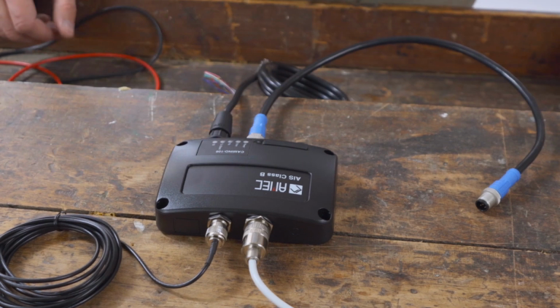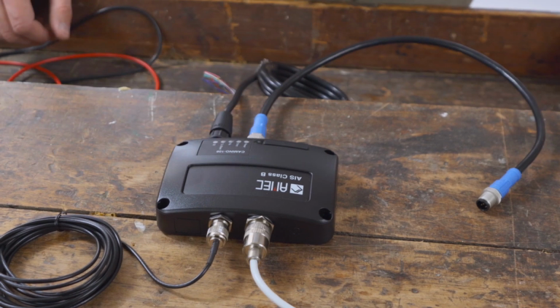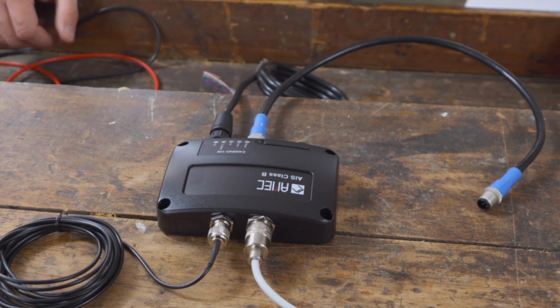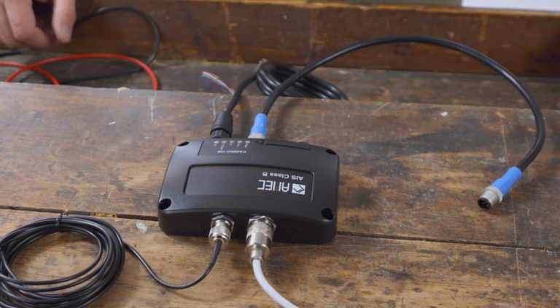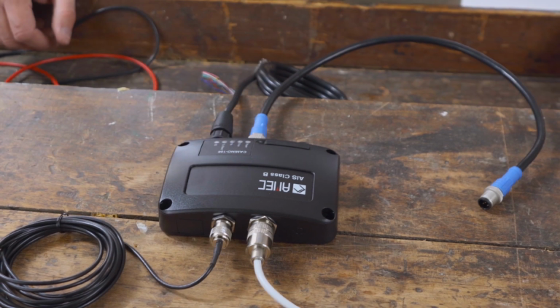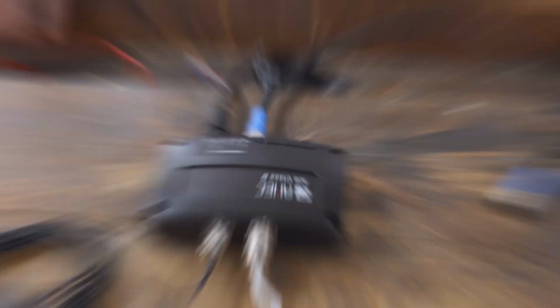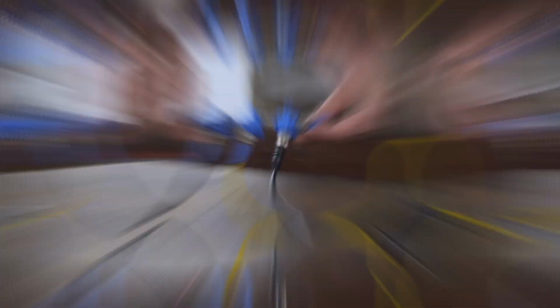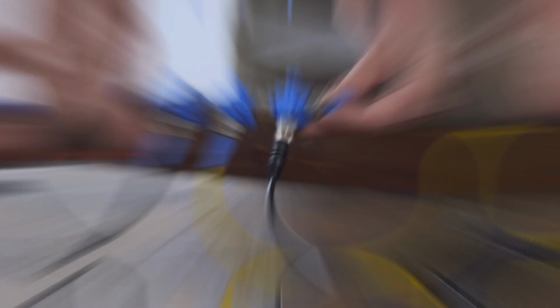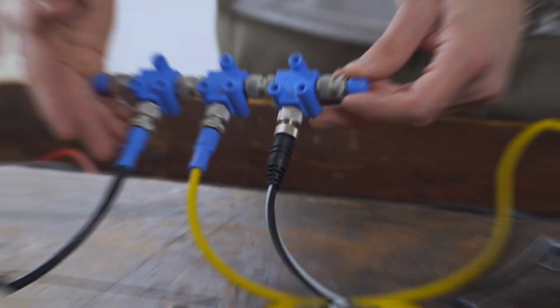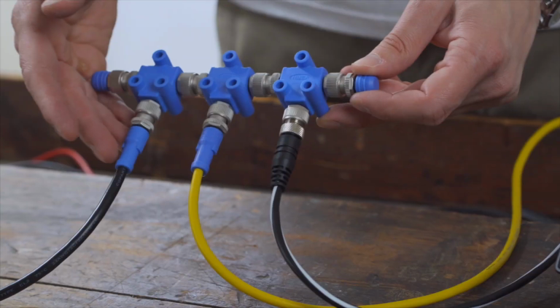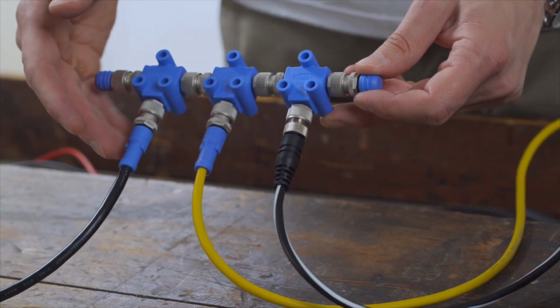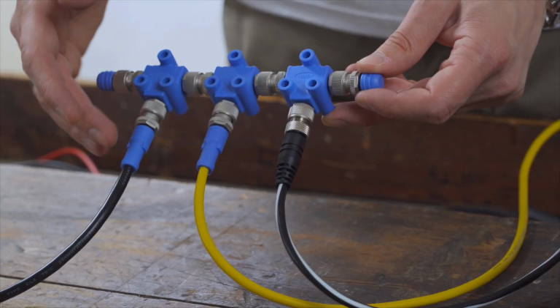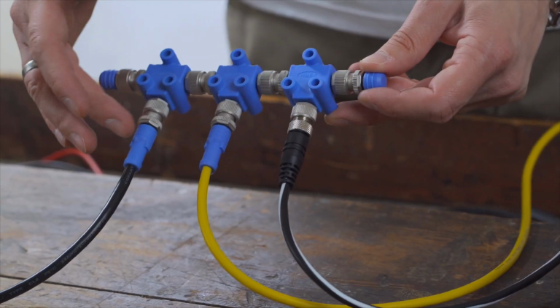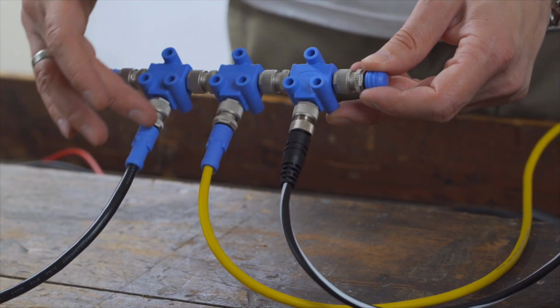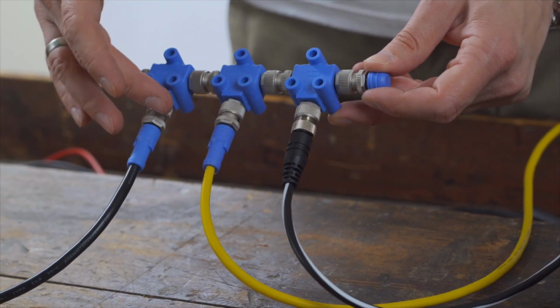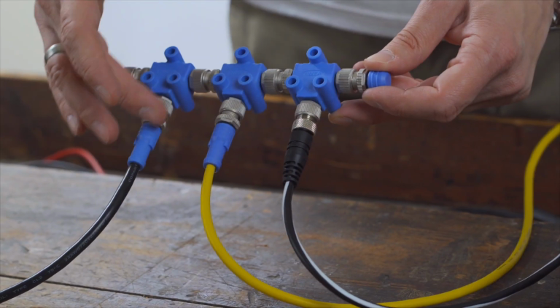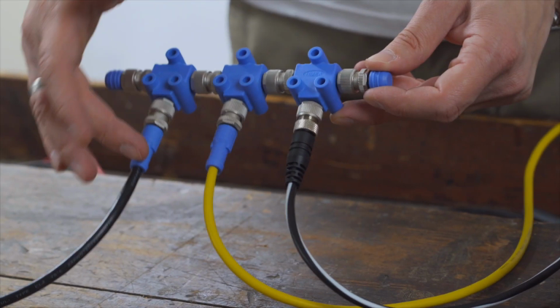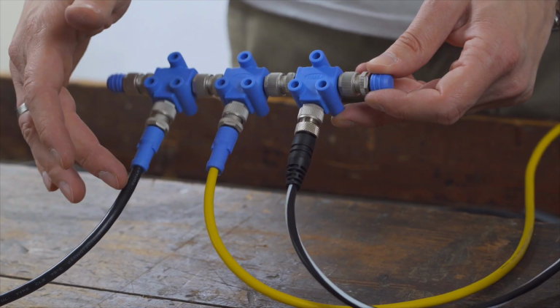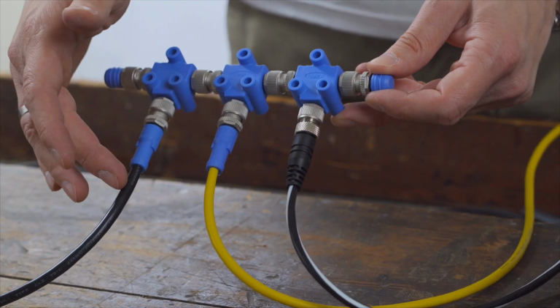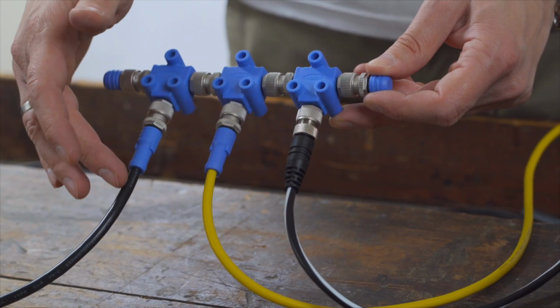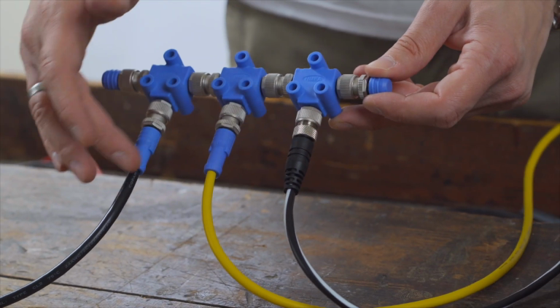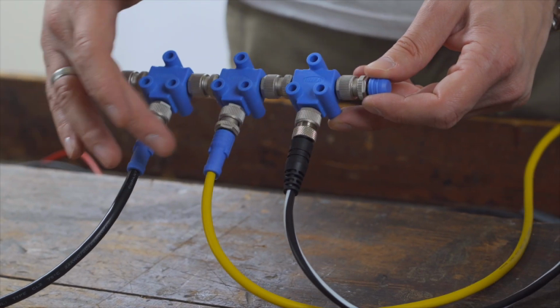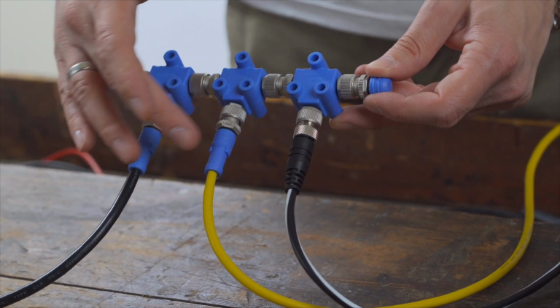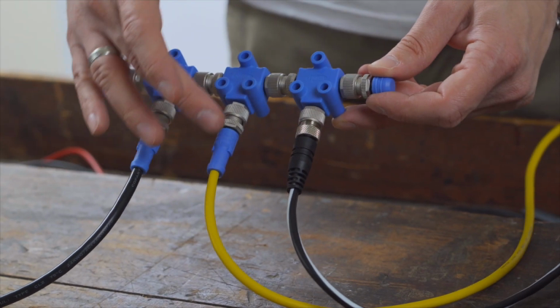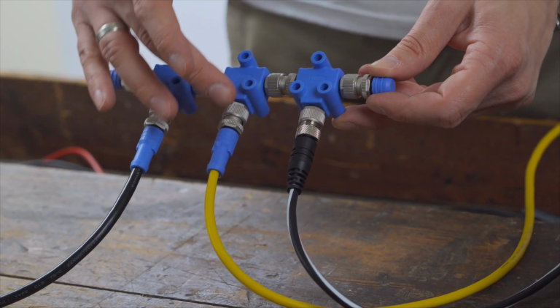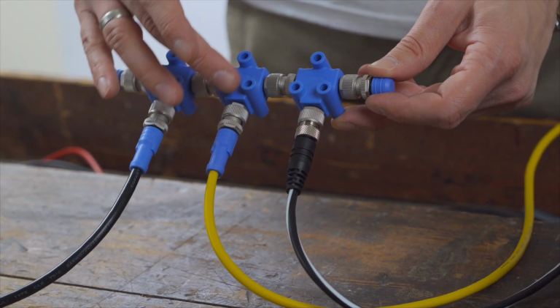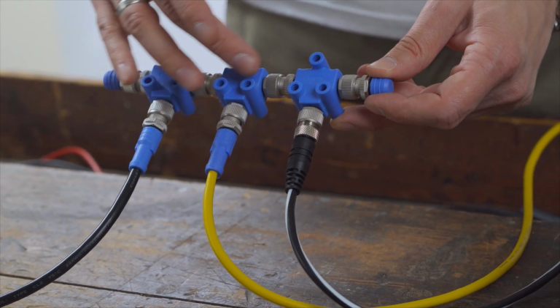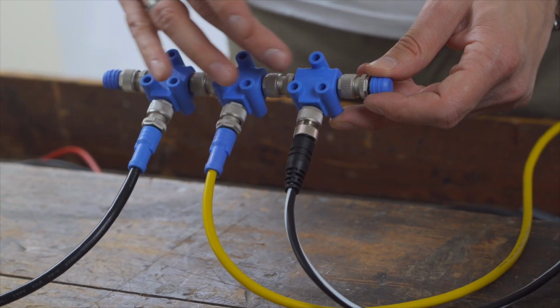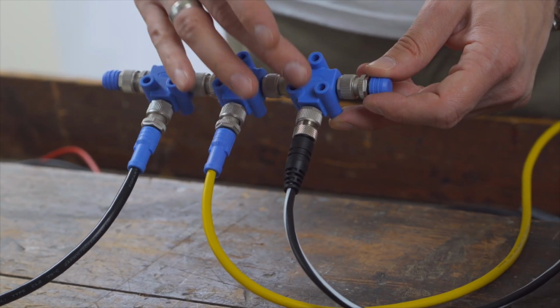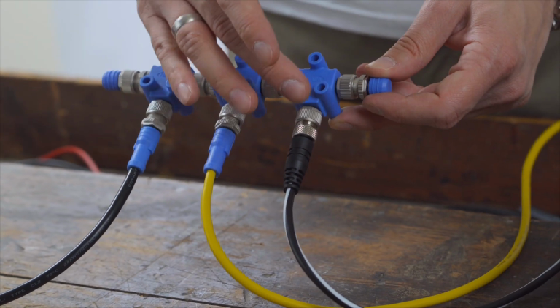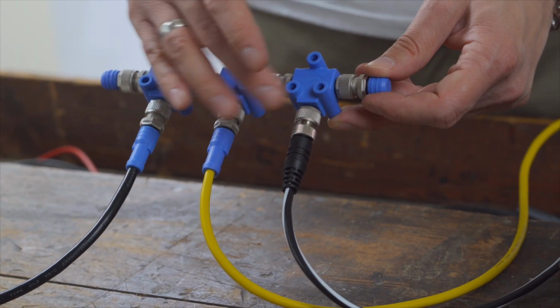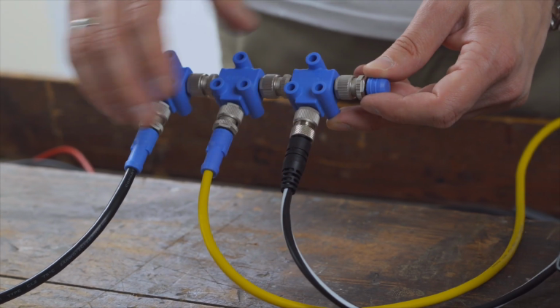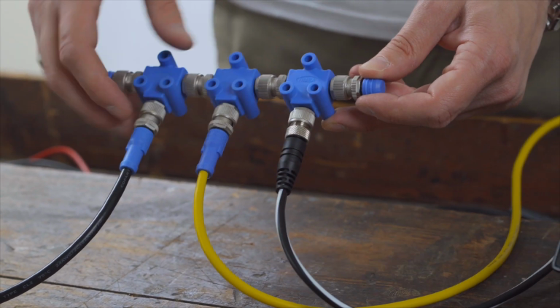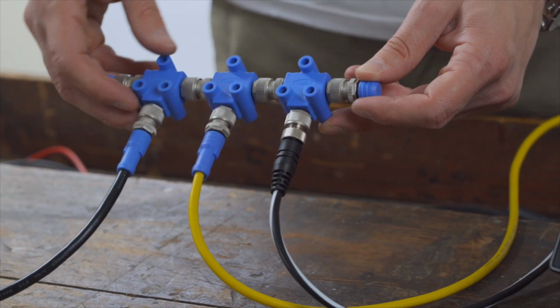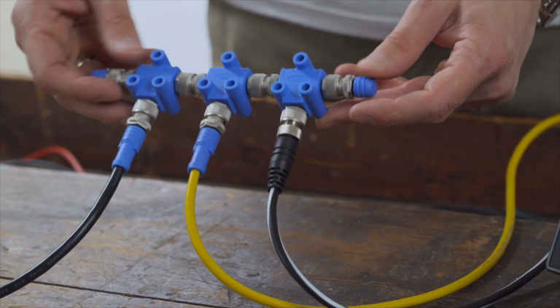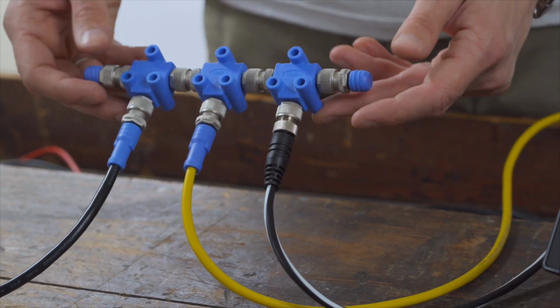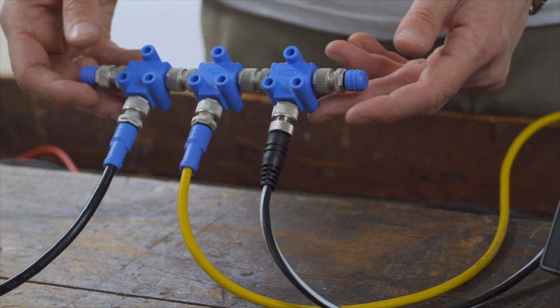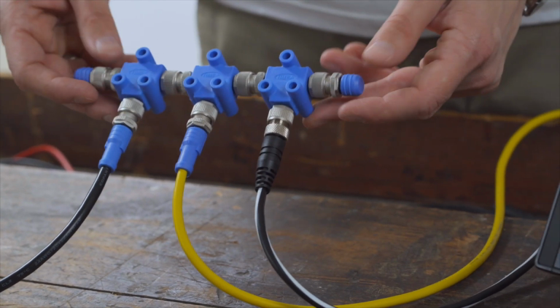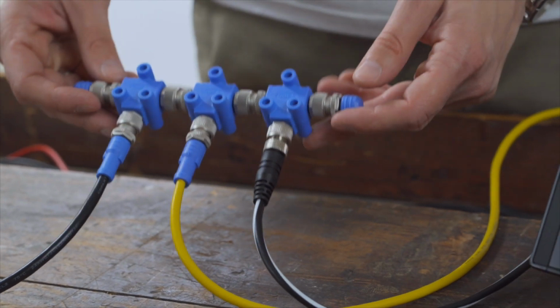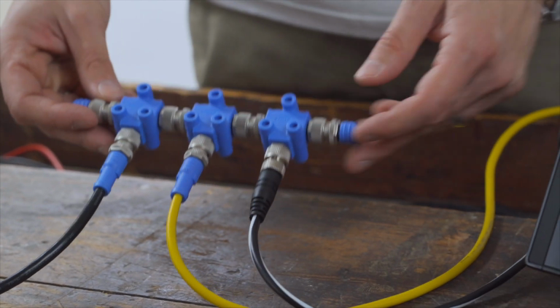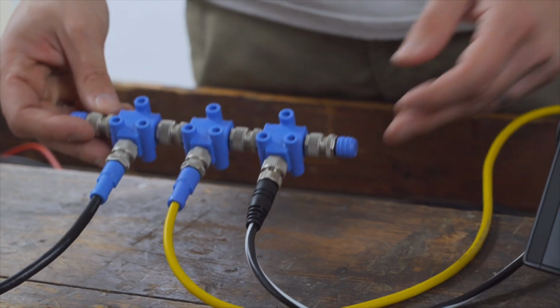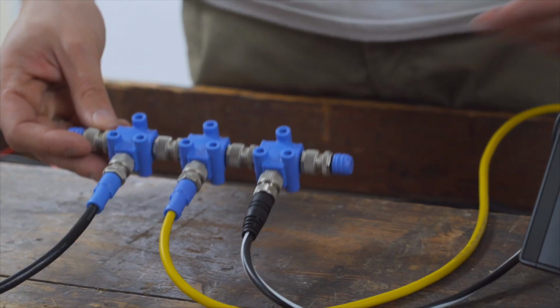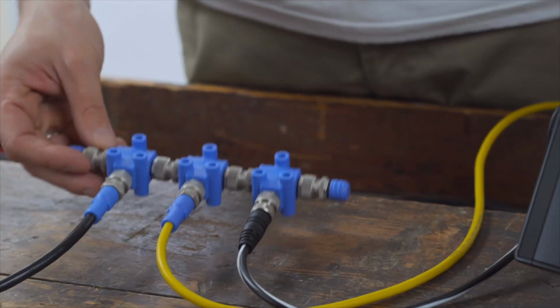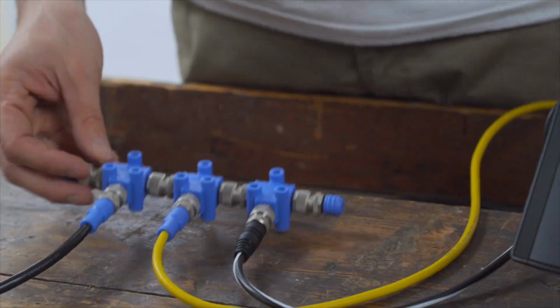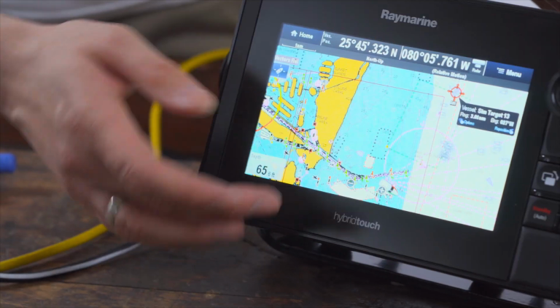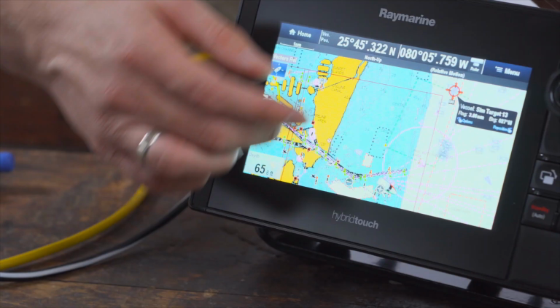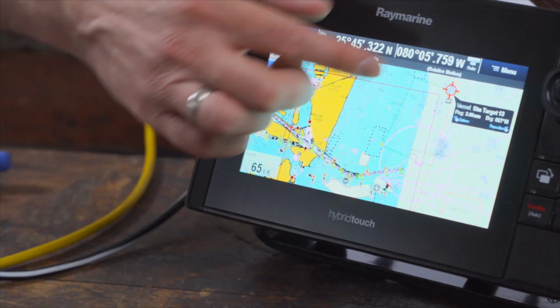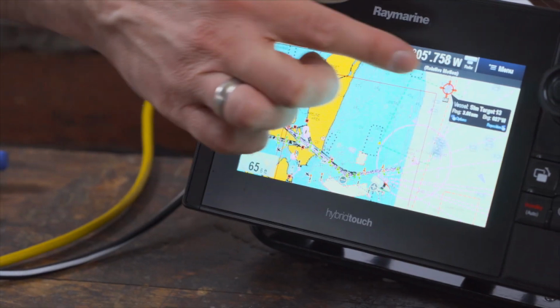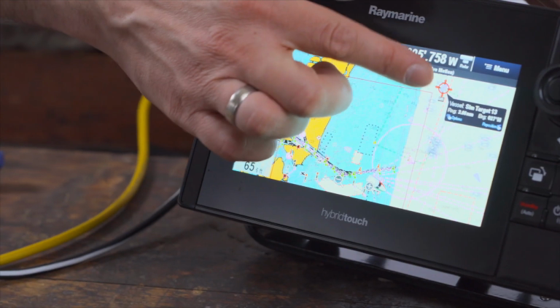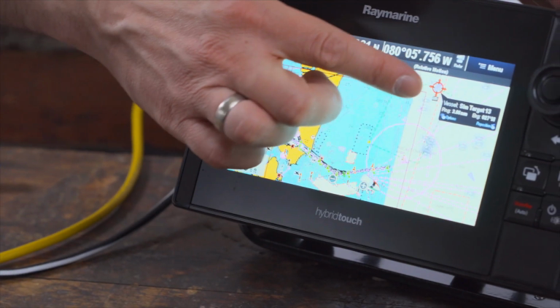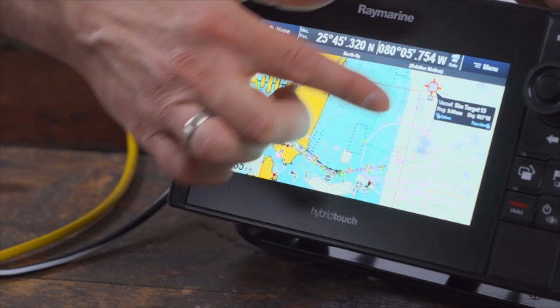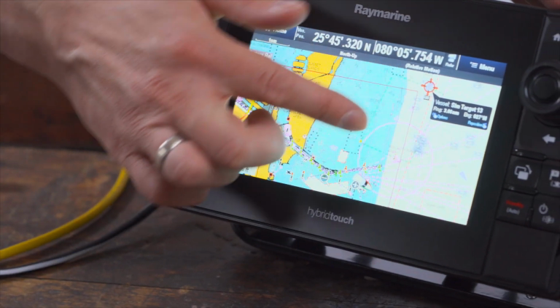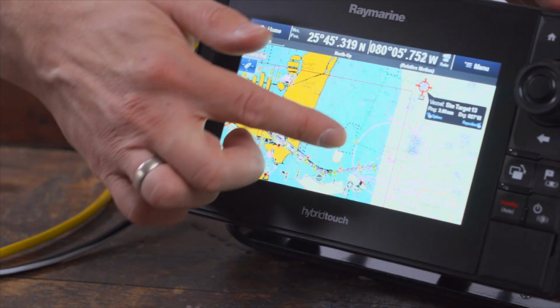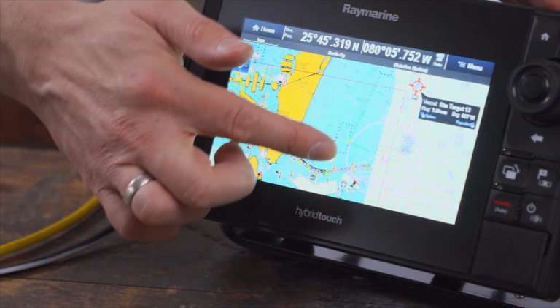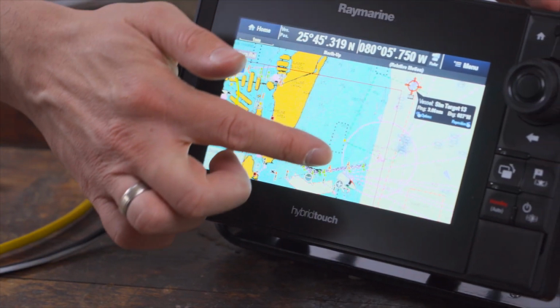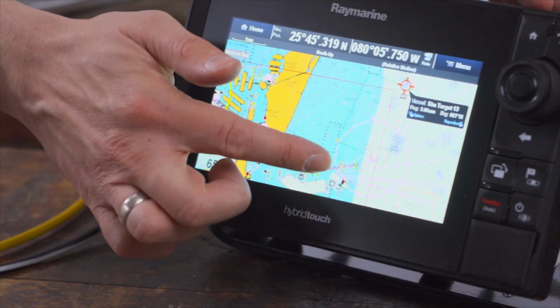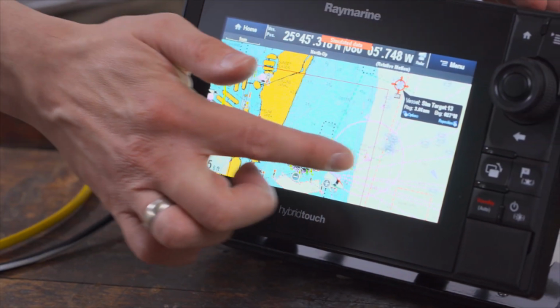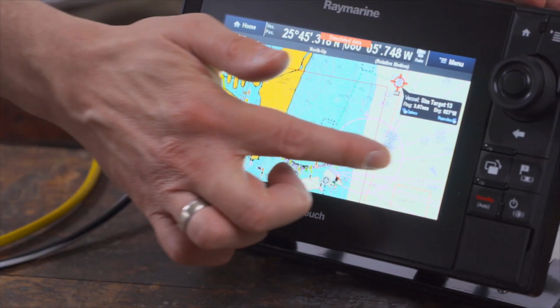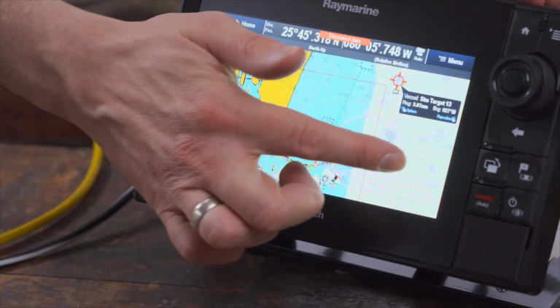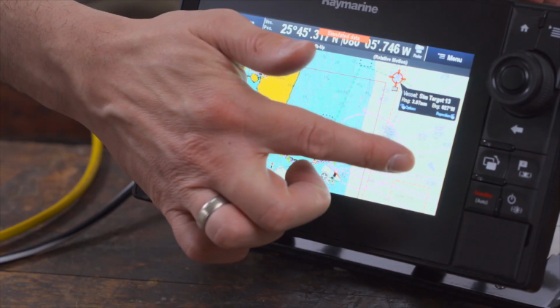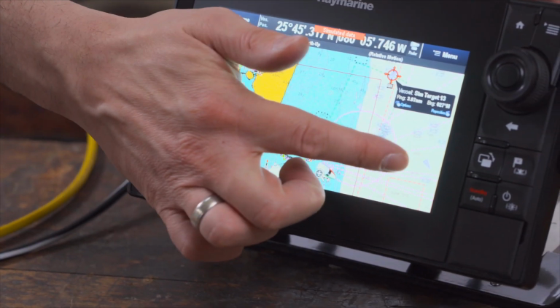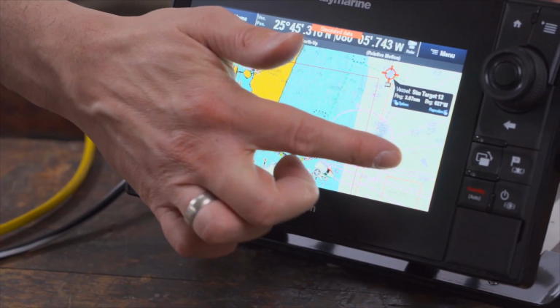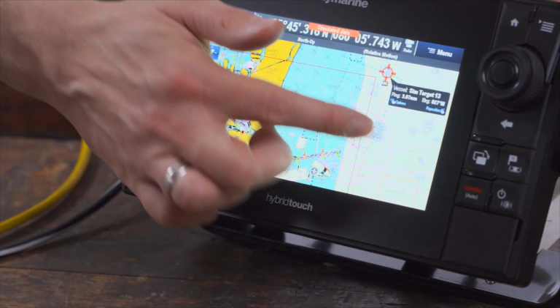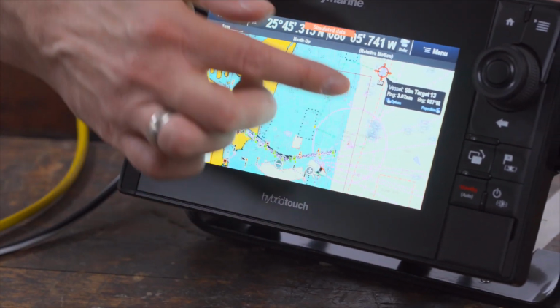It is also of course possible to connect the Camino 108 to a Raymarine SeaTalk NG or SIMRAD SIMNET network and display the AIS data accordingly.